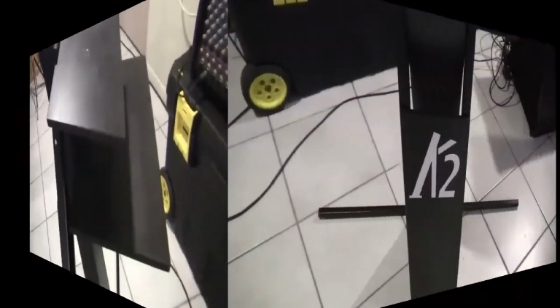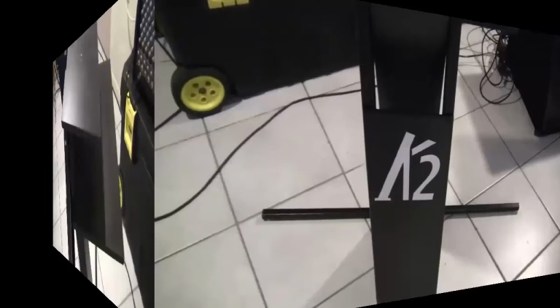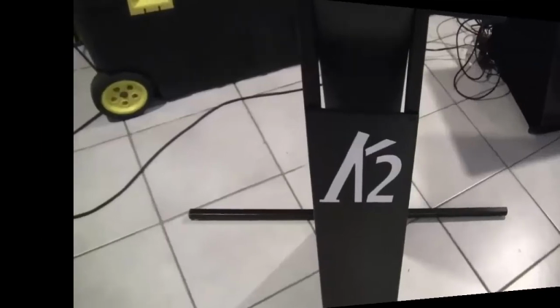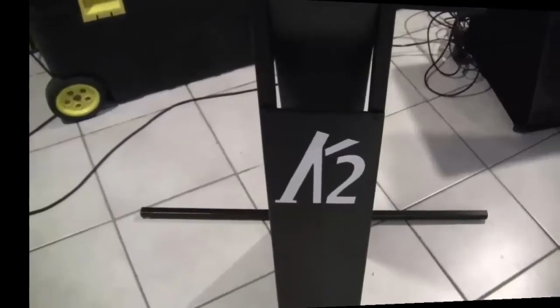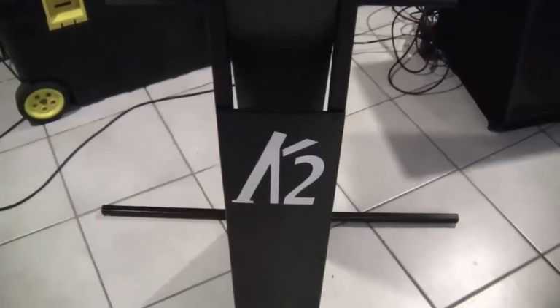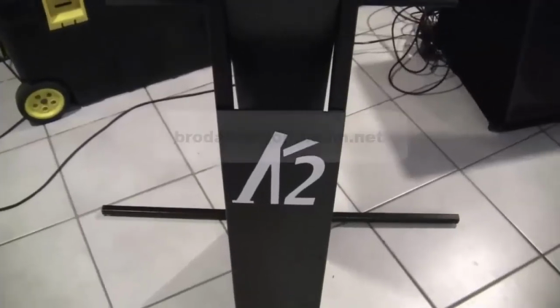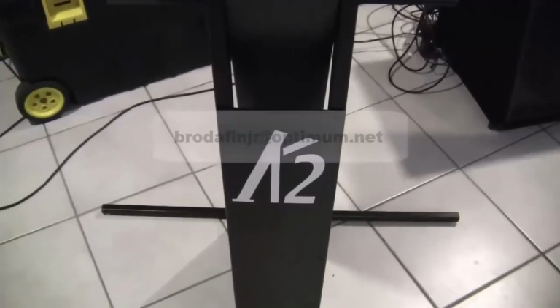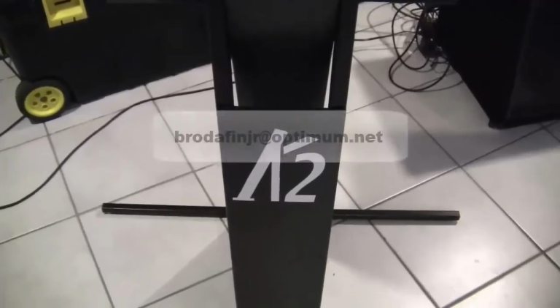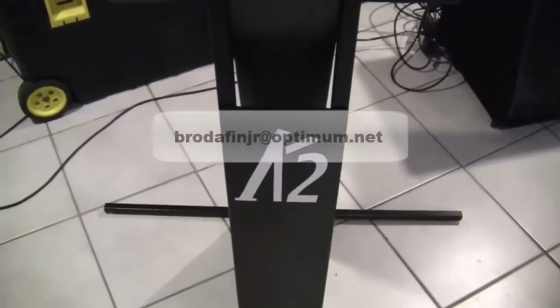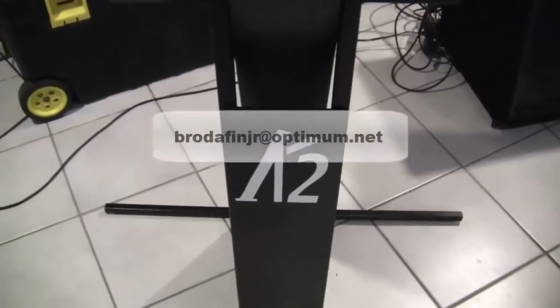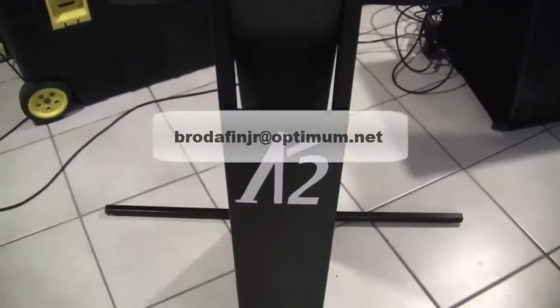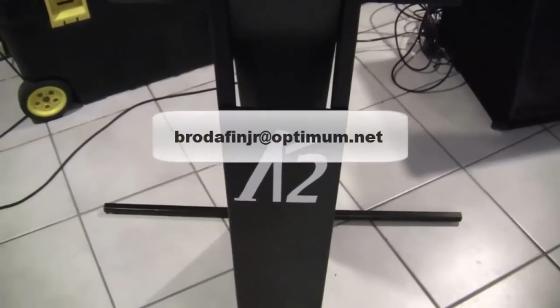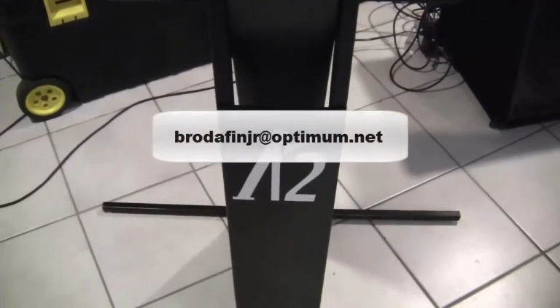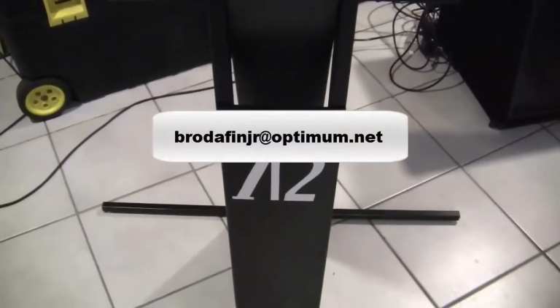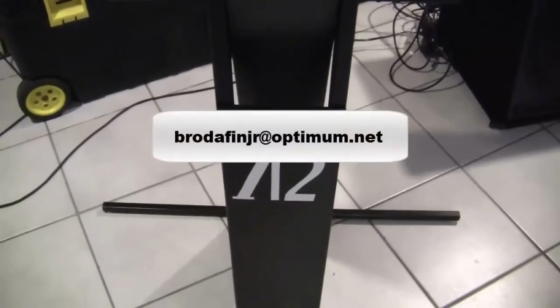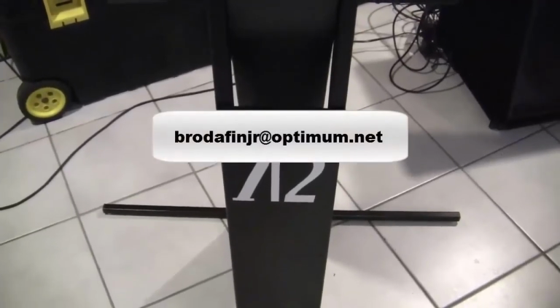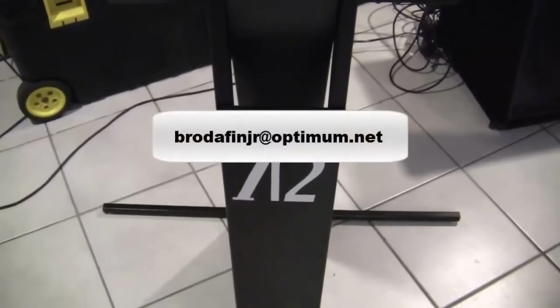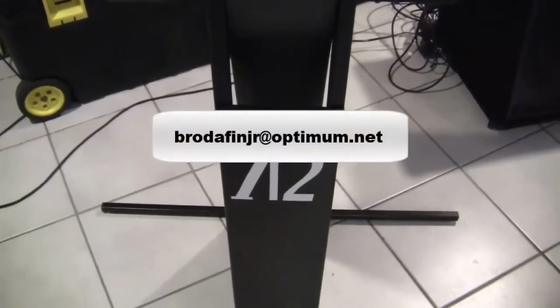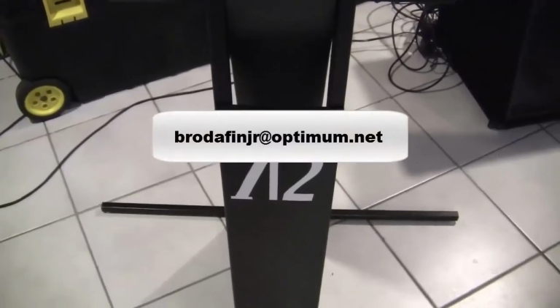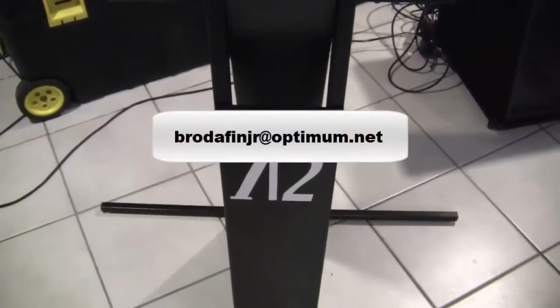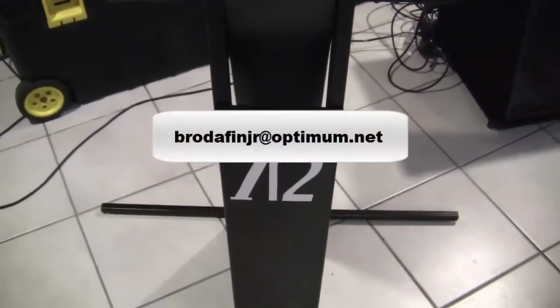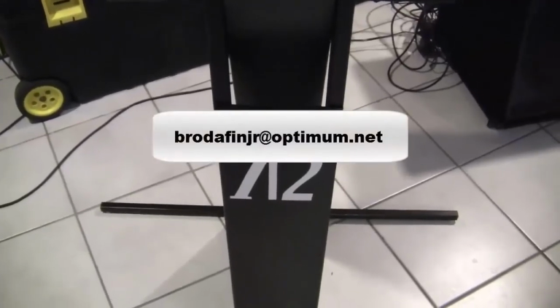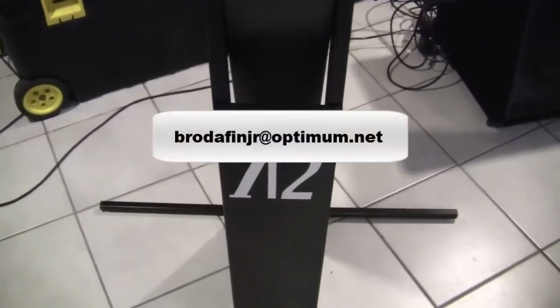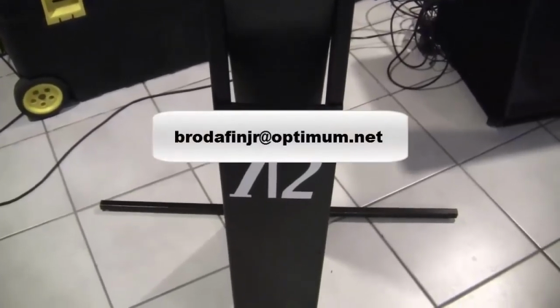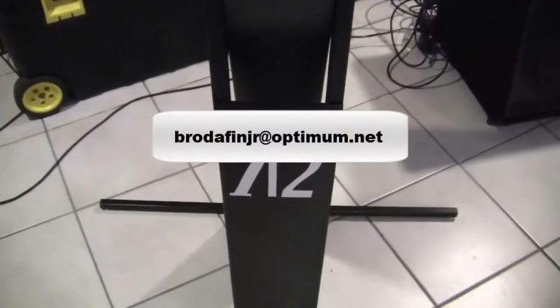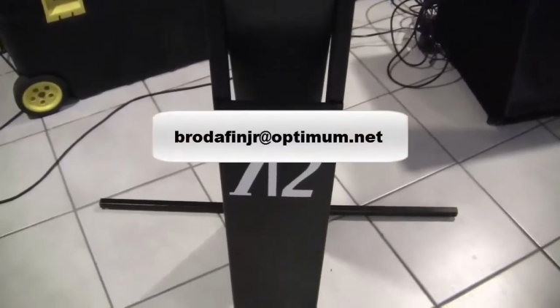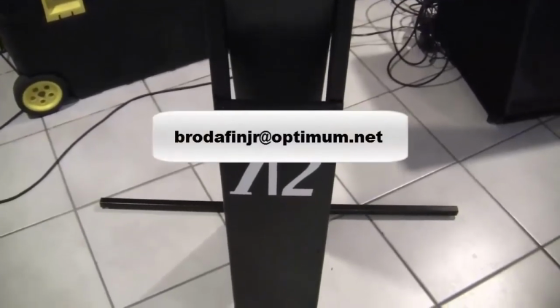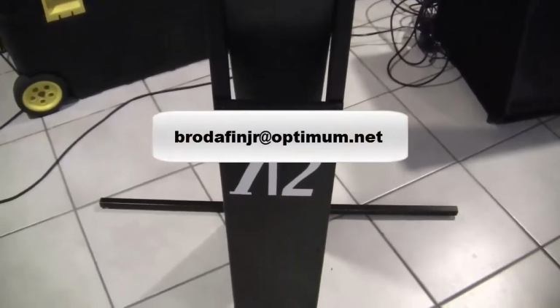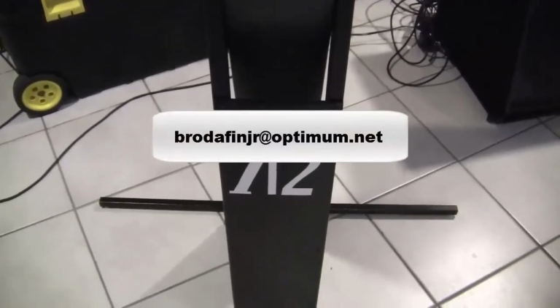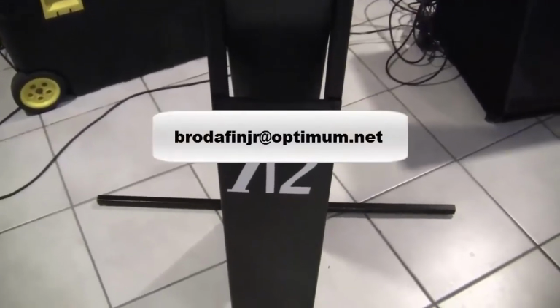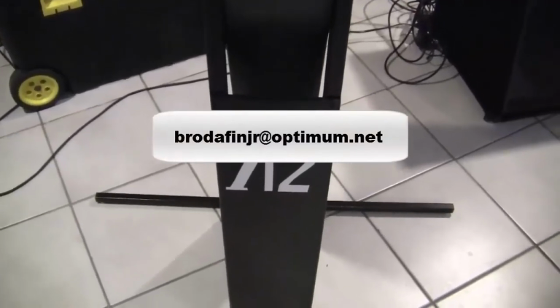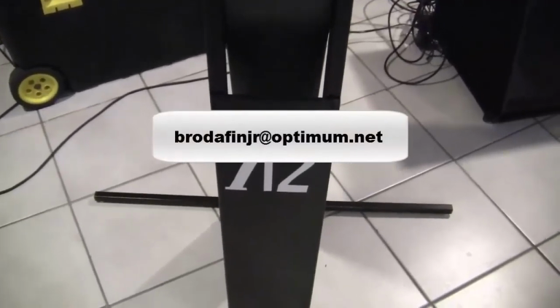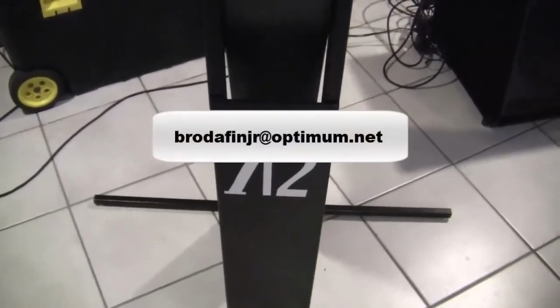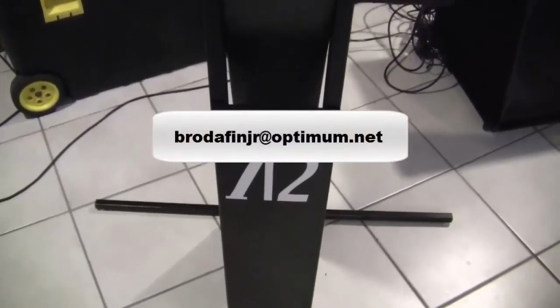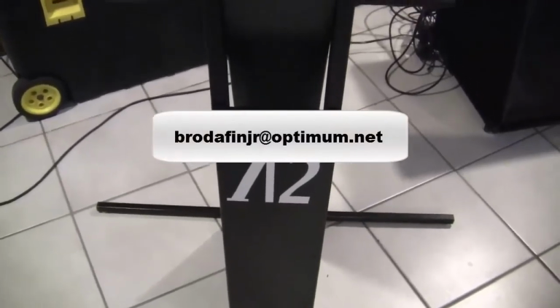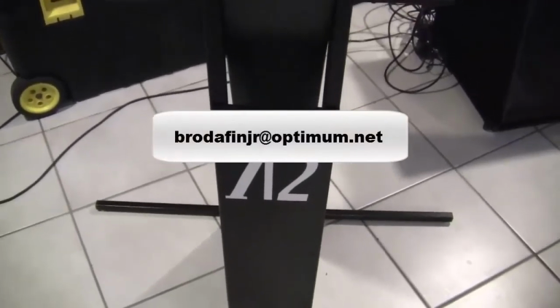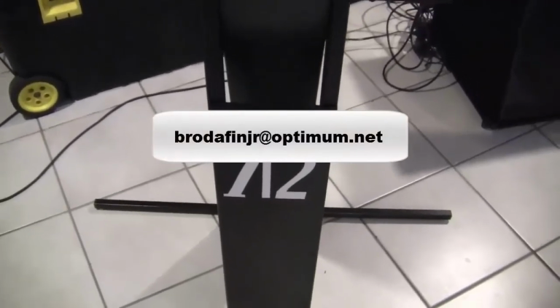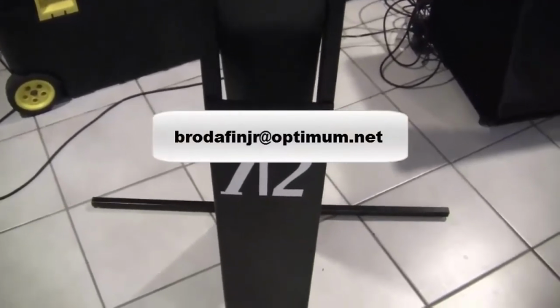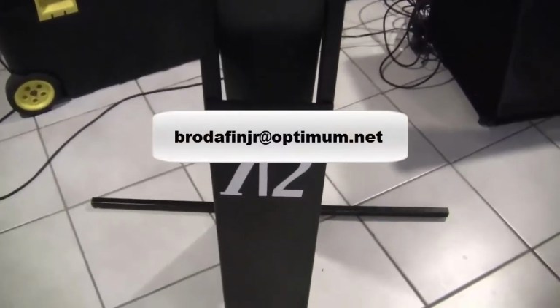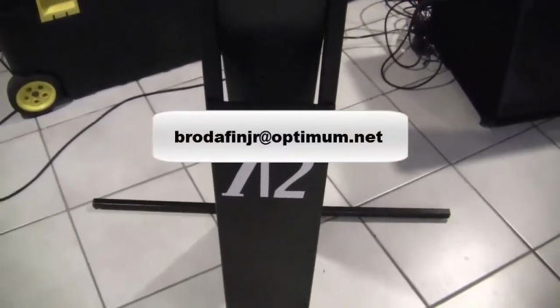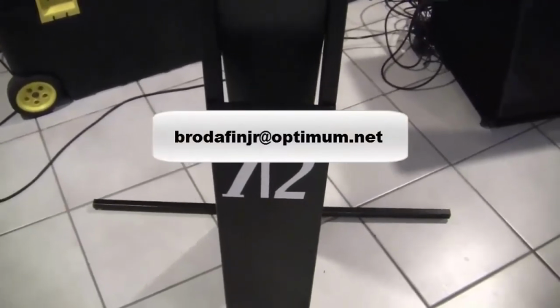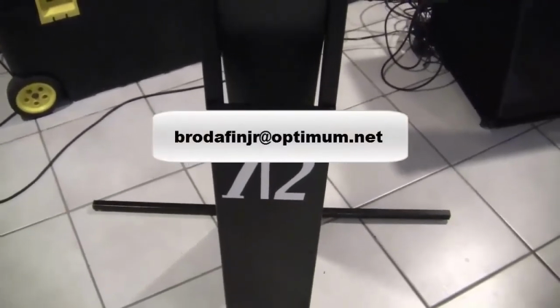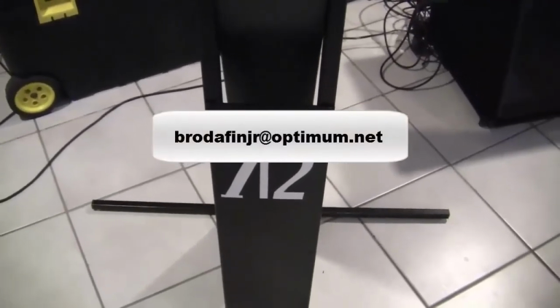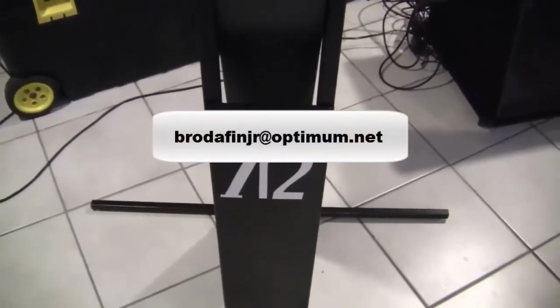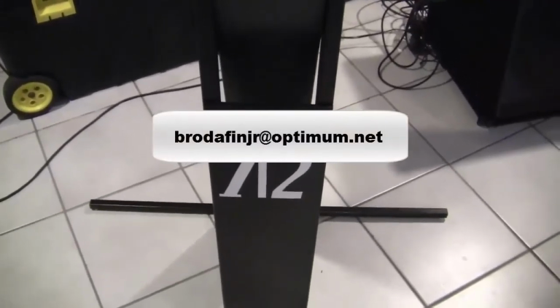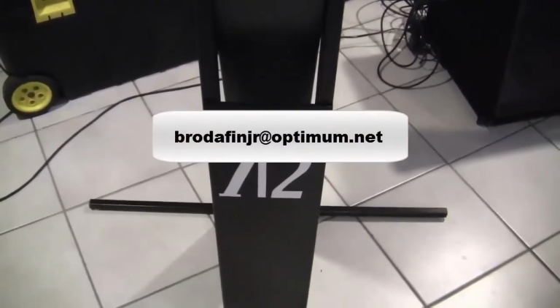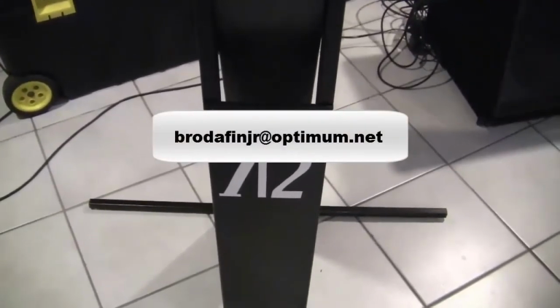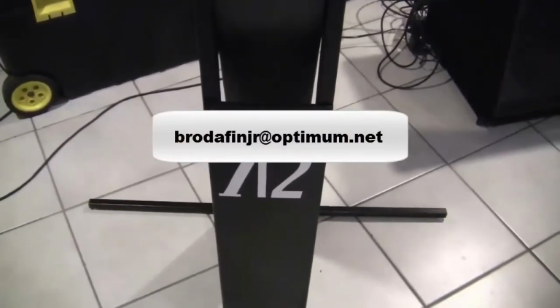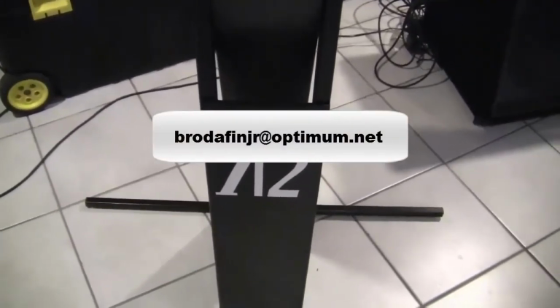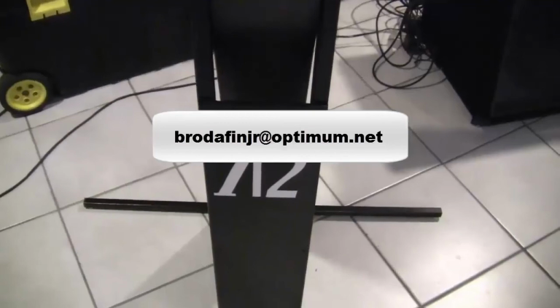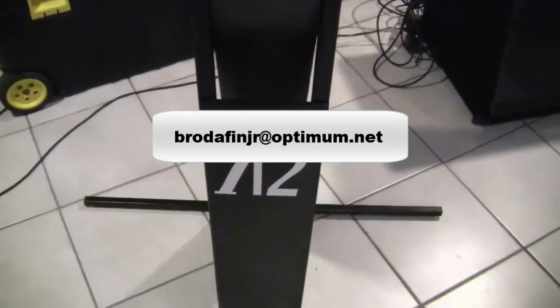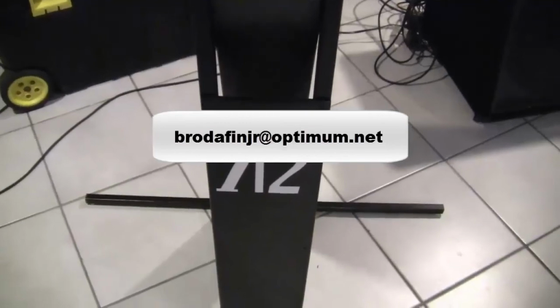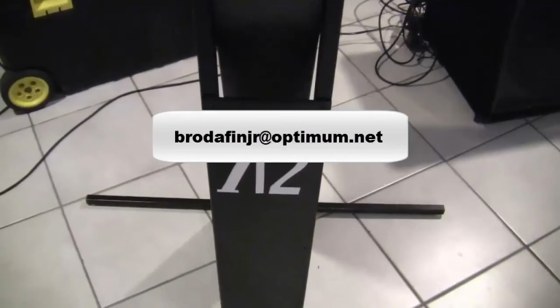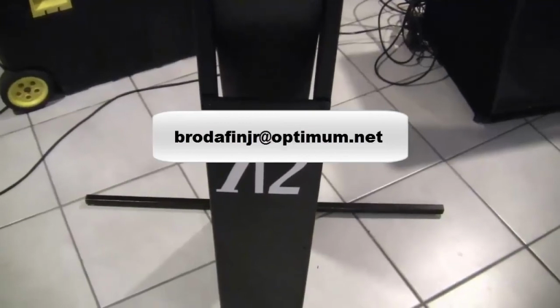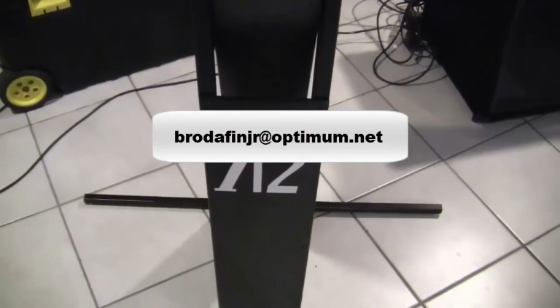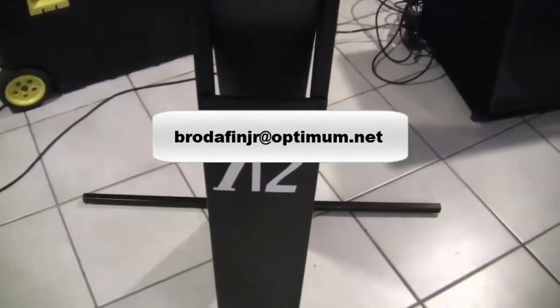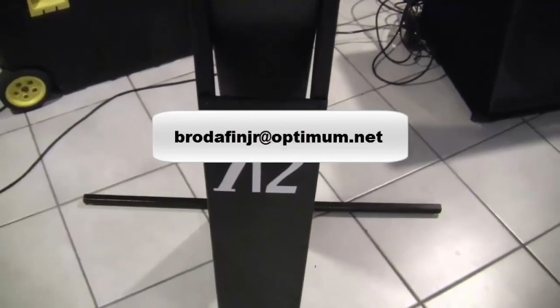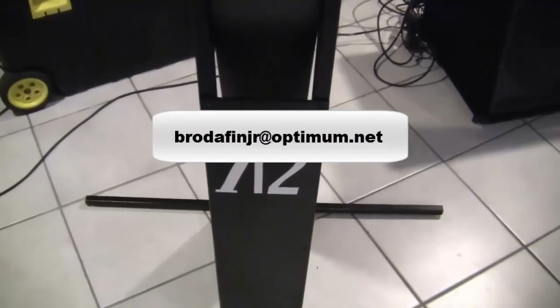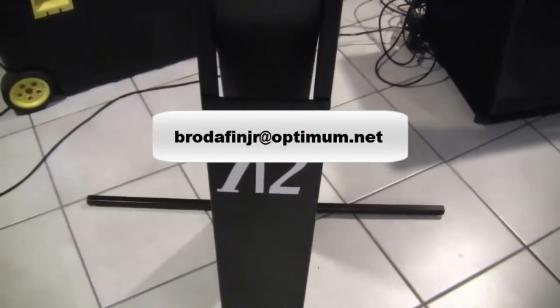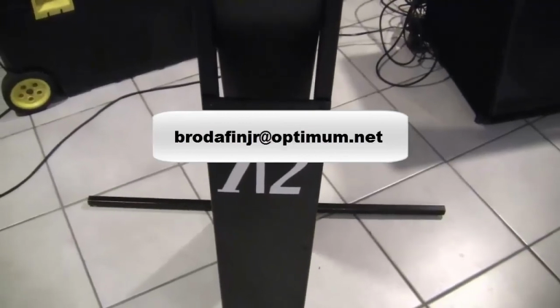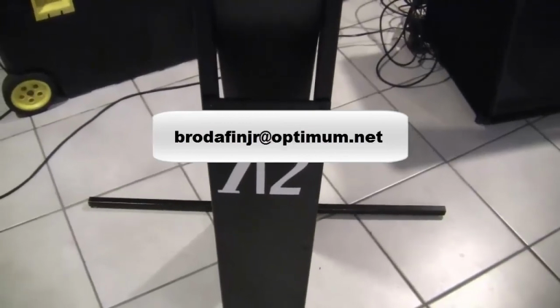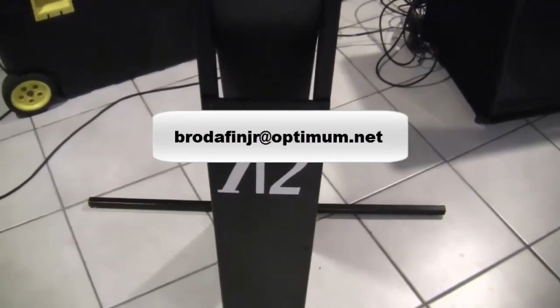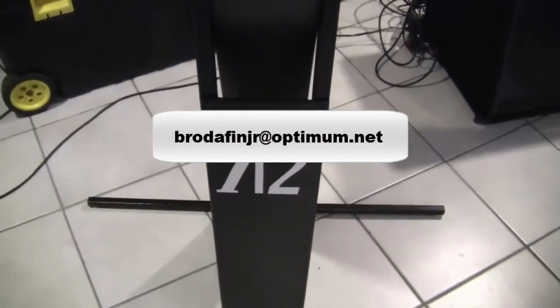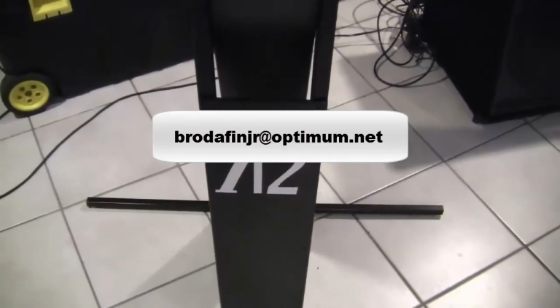If you want to learn more about the K2 keyboard stand, you can email me at the email address shown here on the screen.